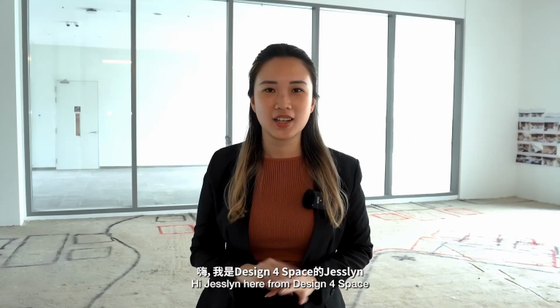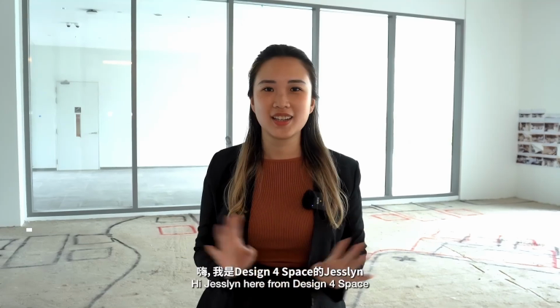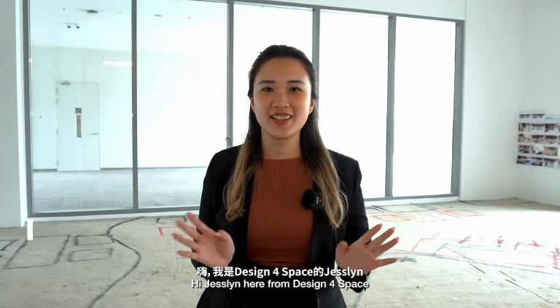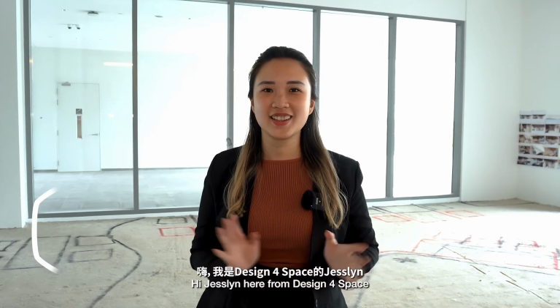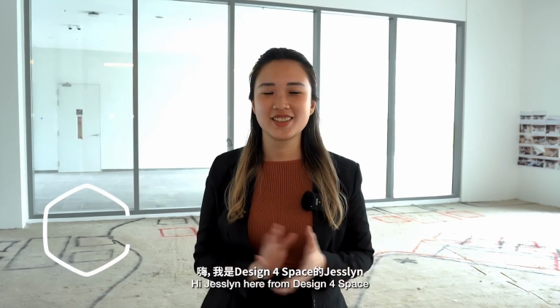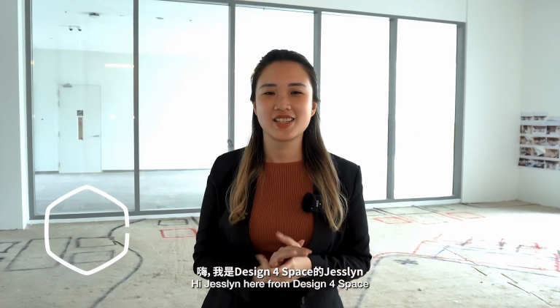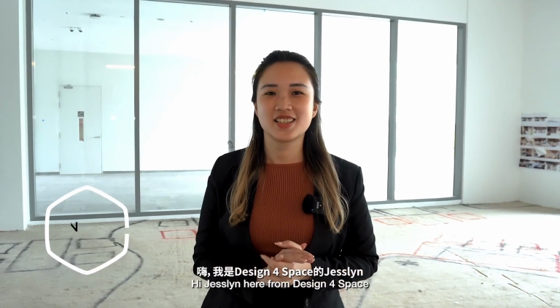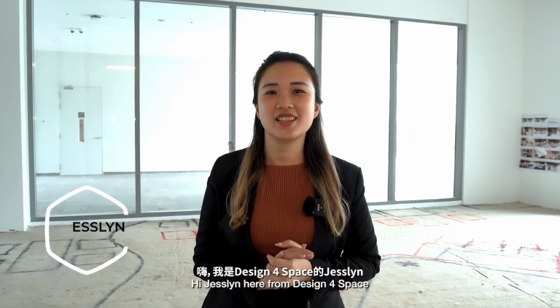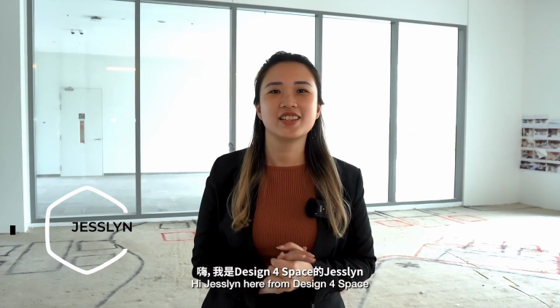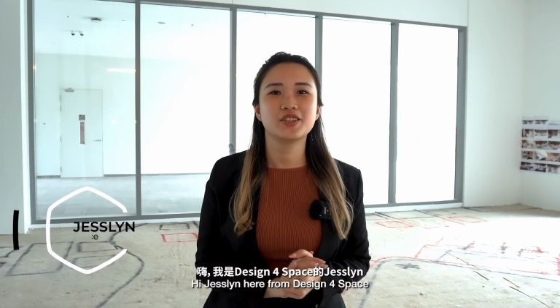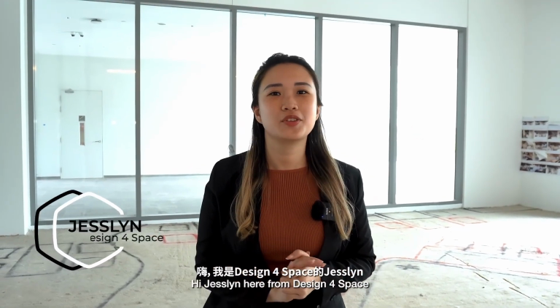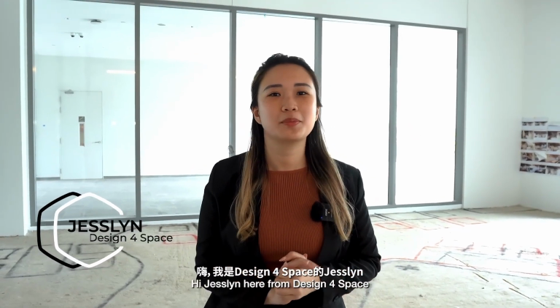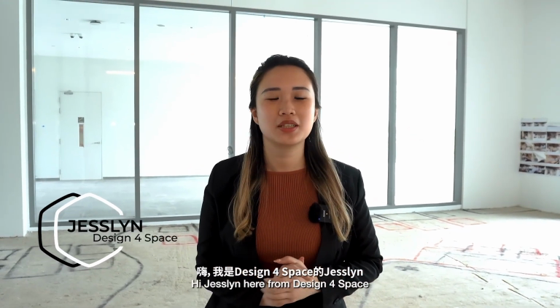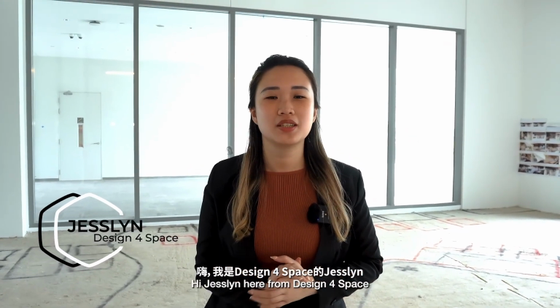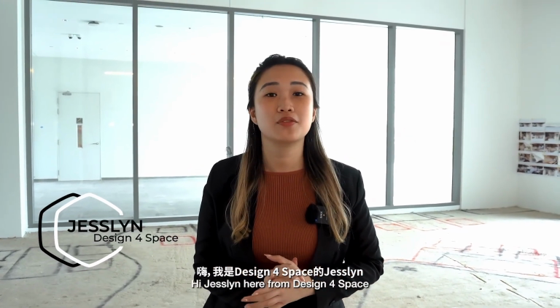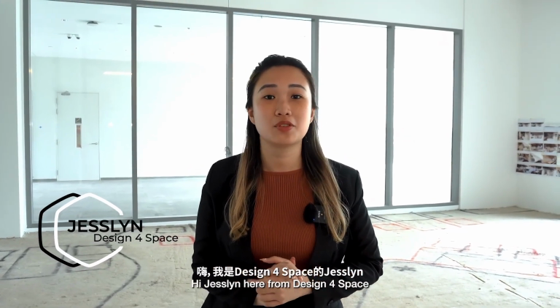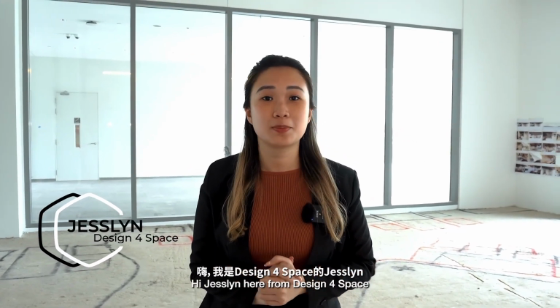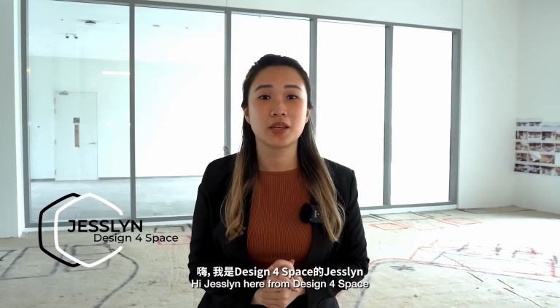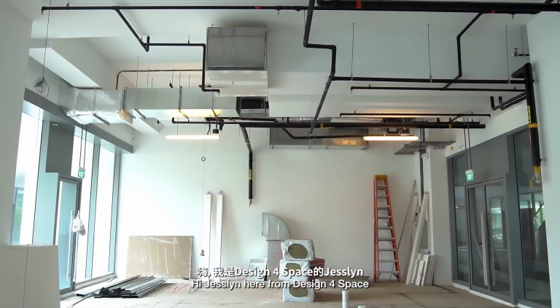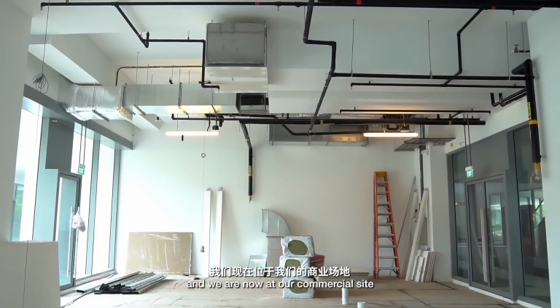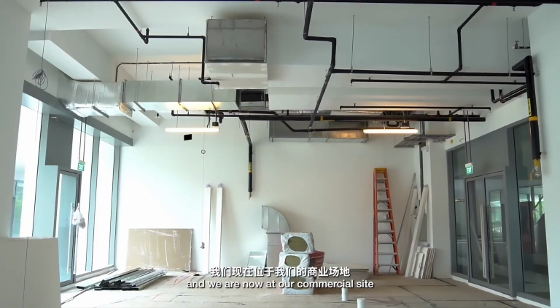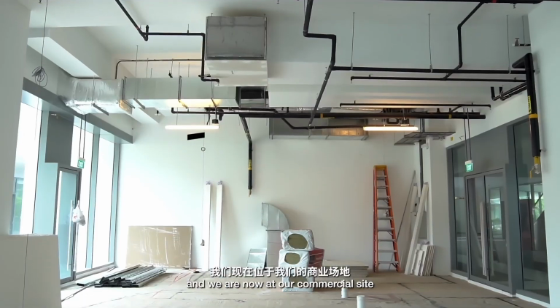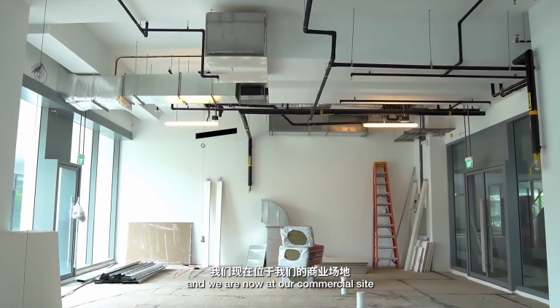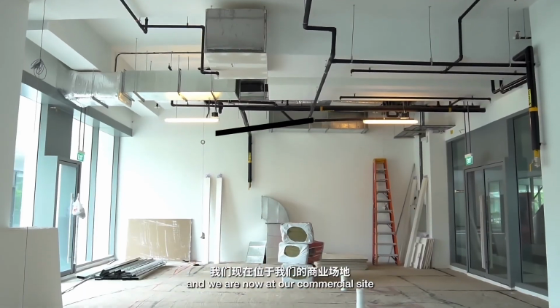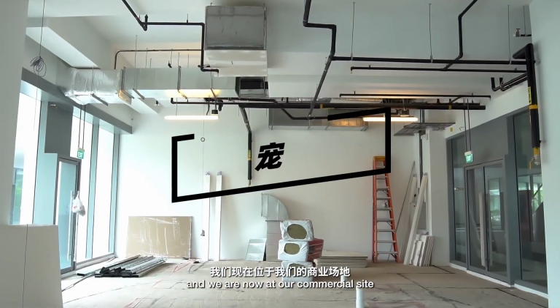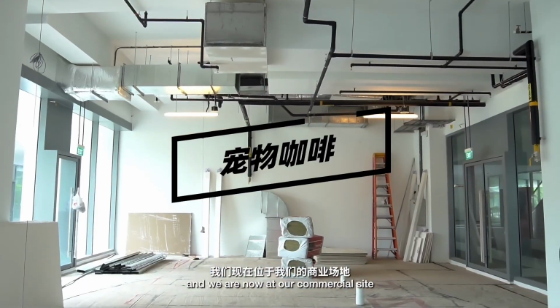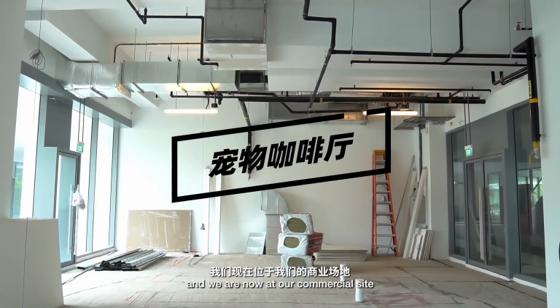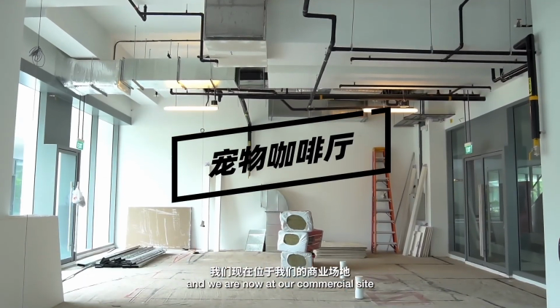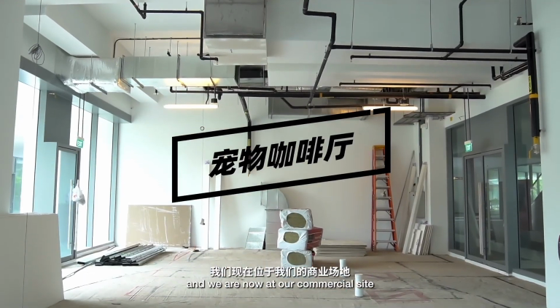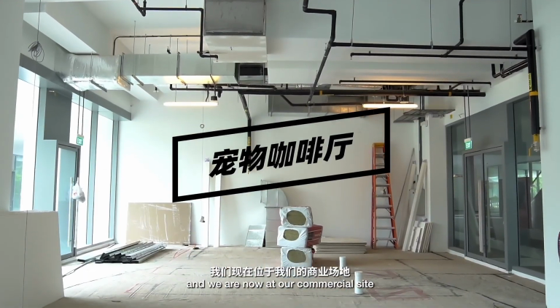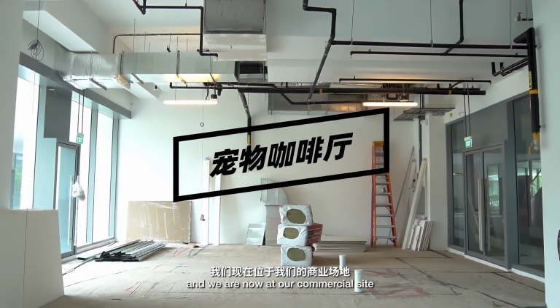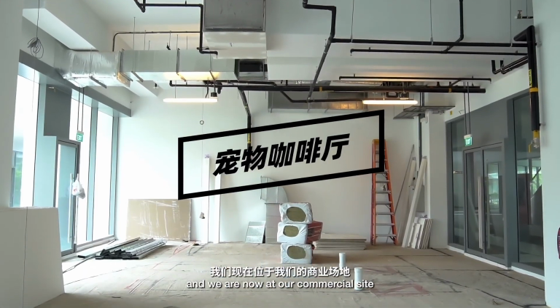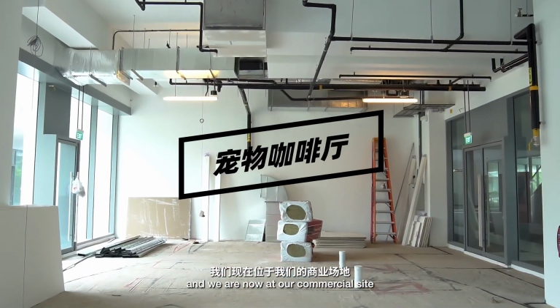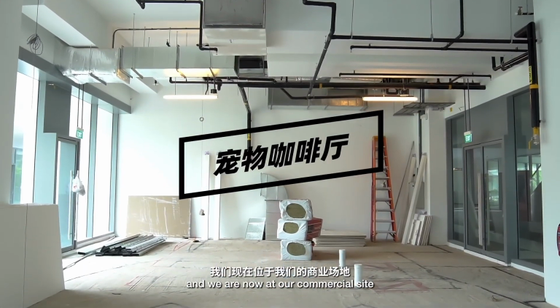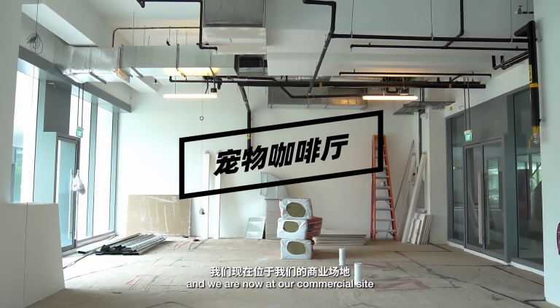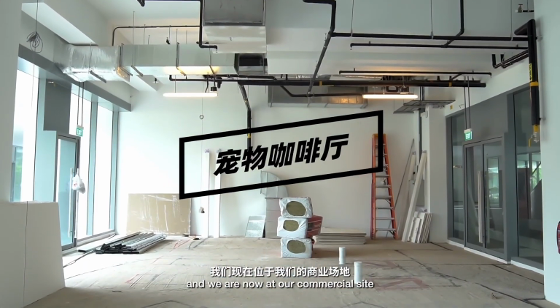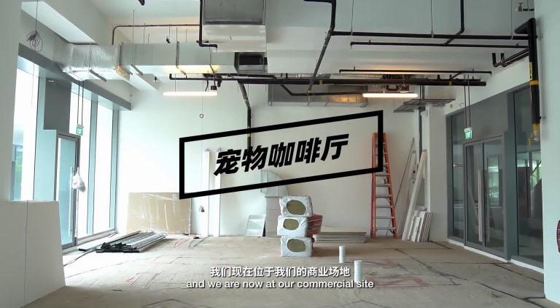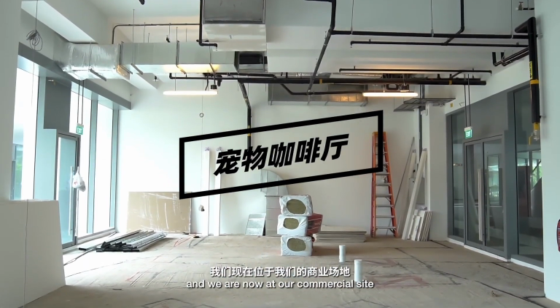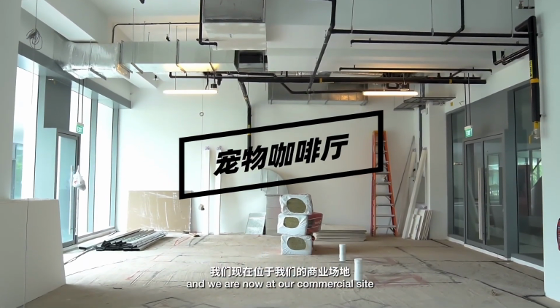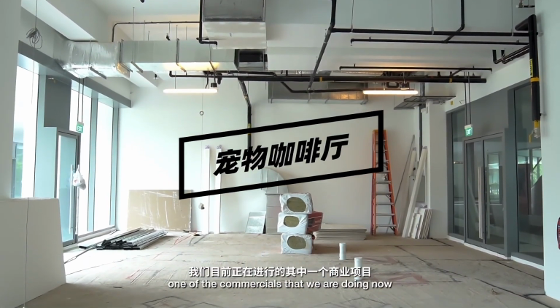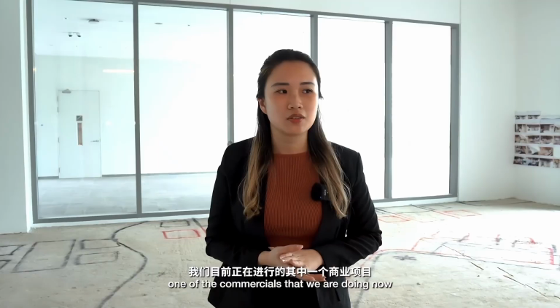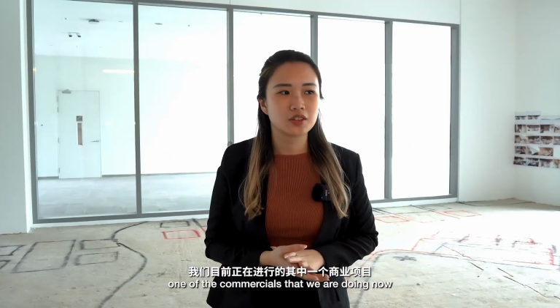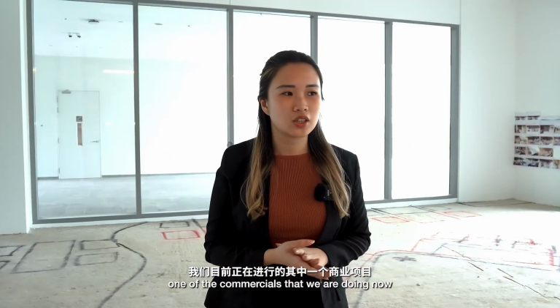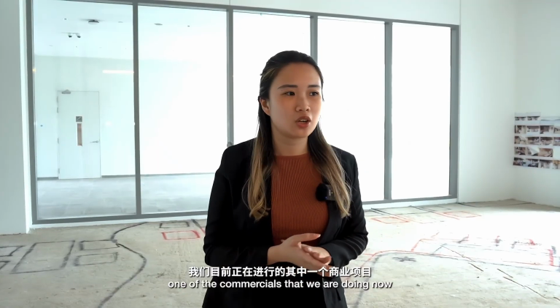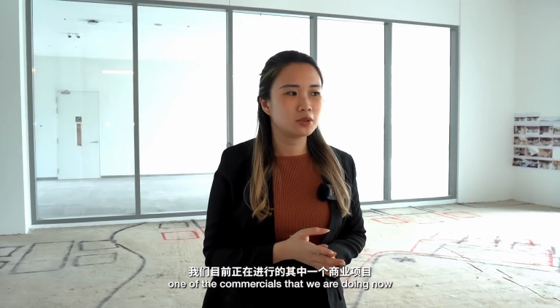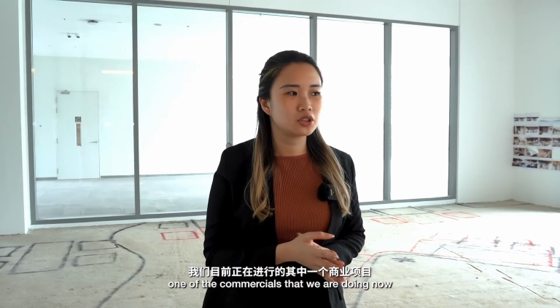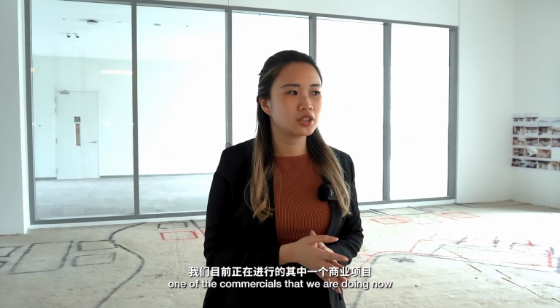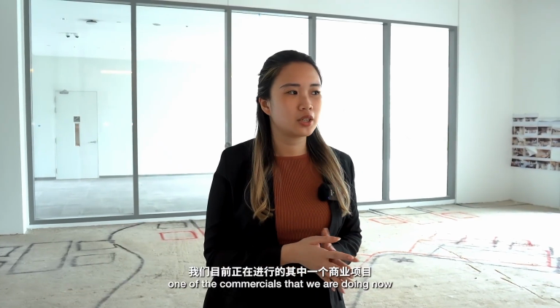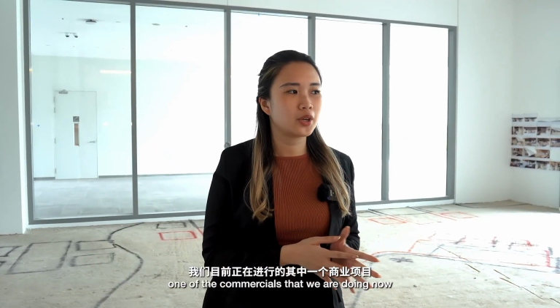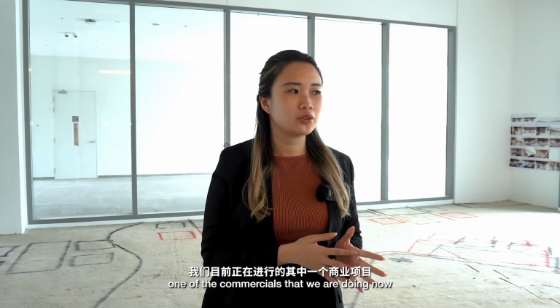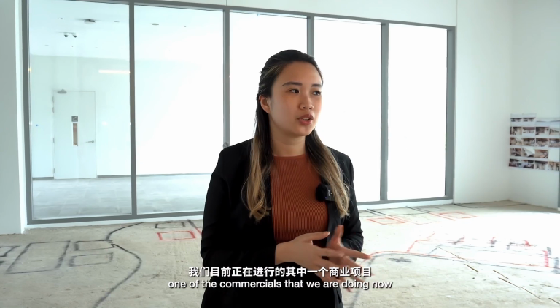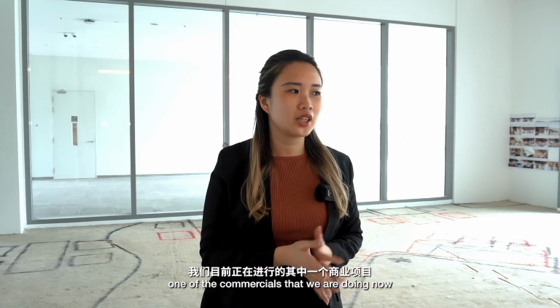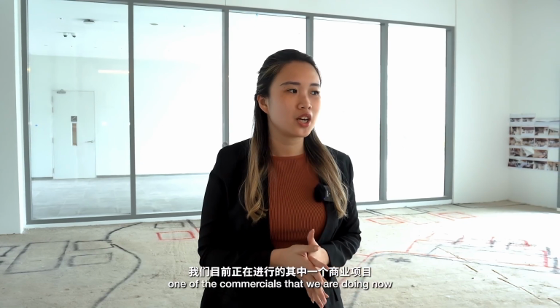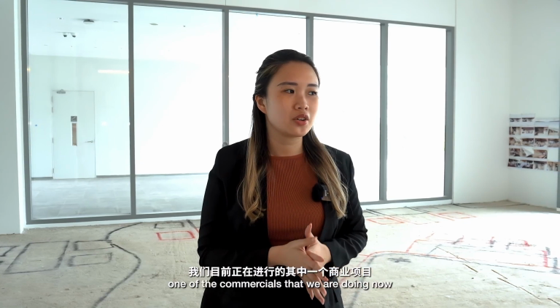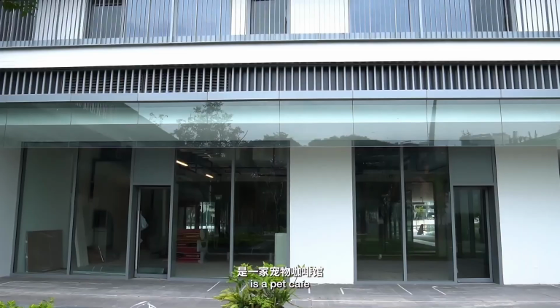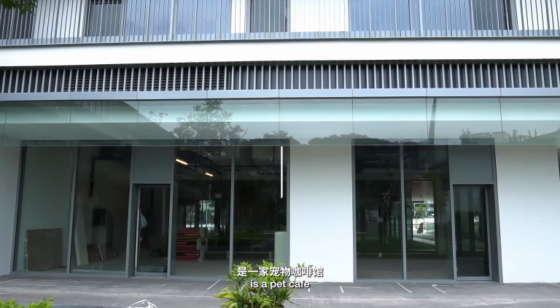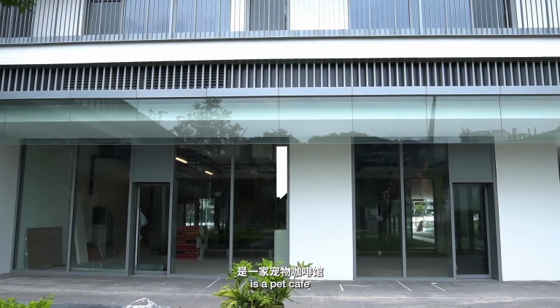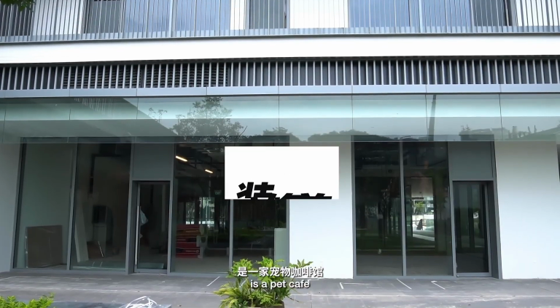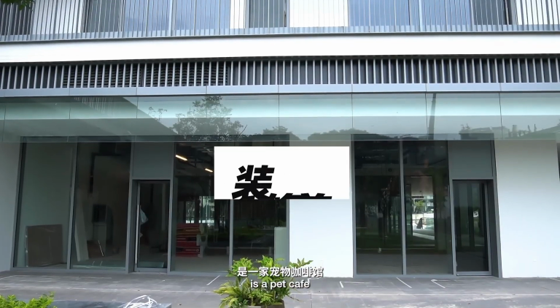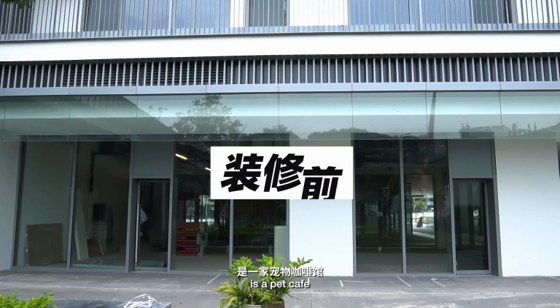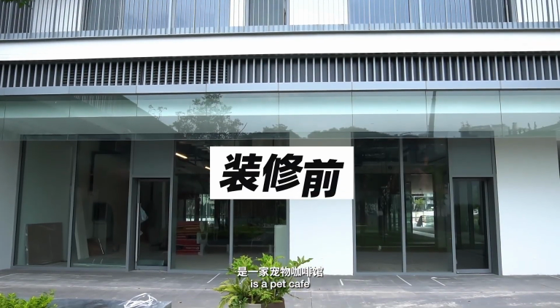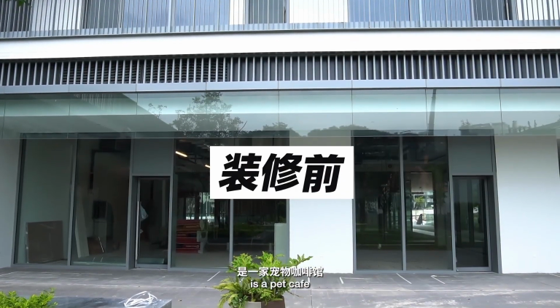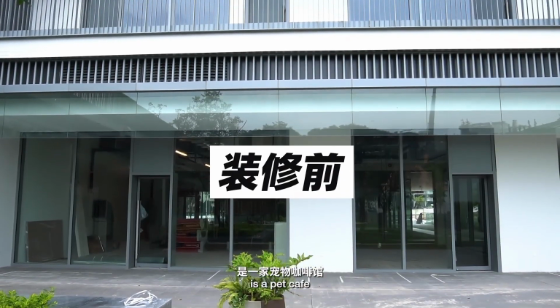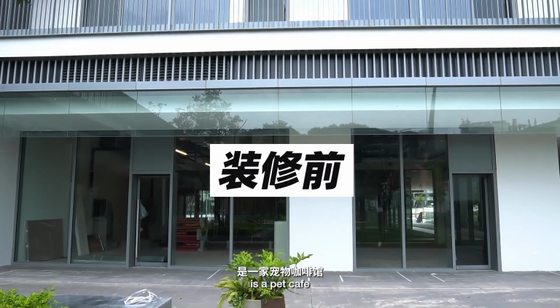Hi, Jesslyn here from Design for Space and we are now at our commercial site. One of the commercial projects that we are doing now is a pet cafe.